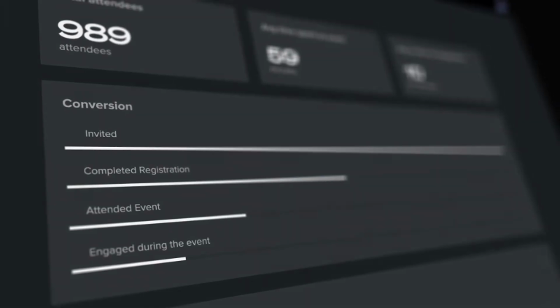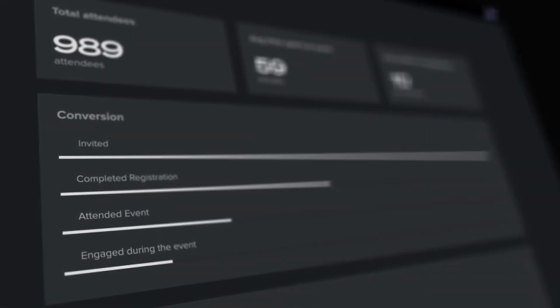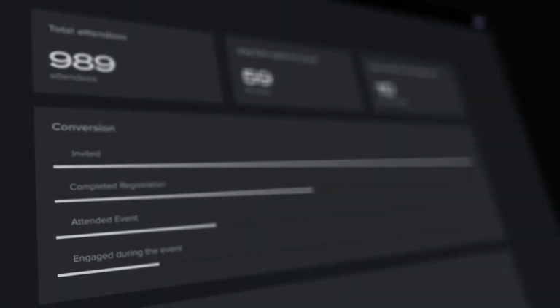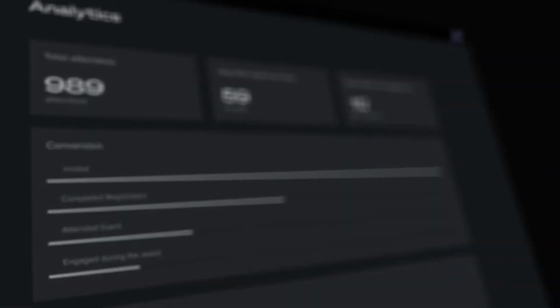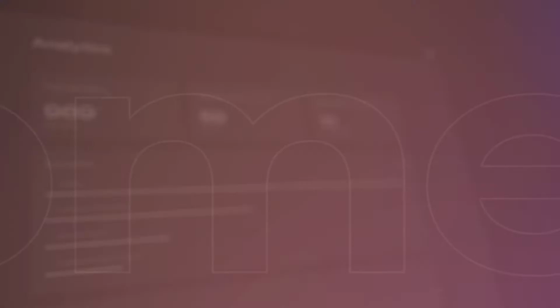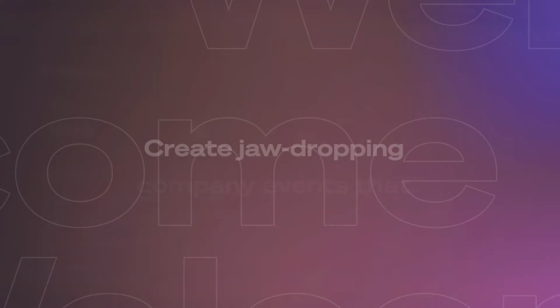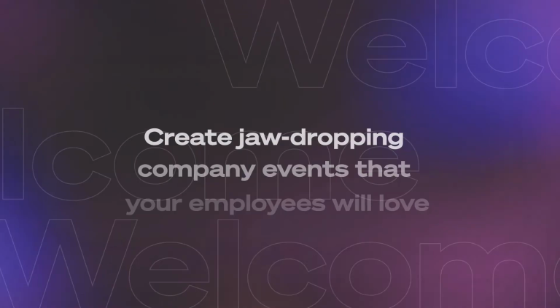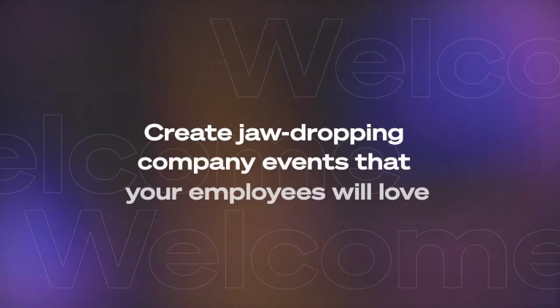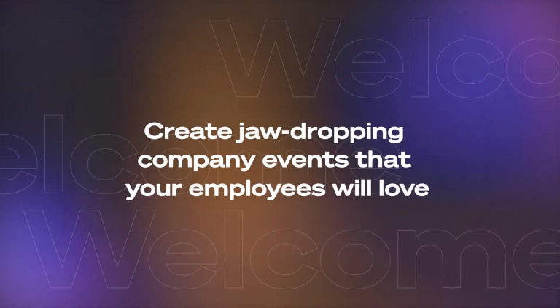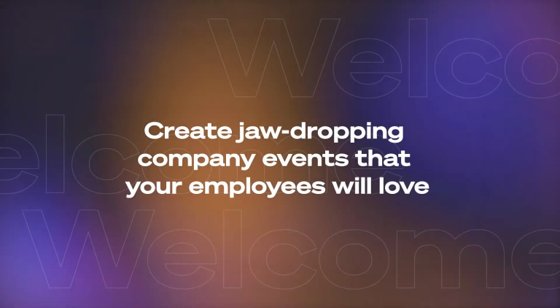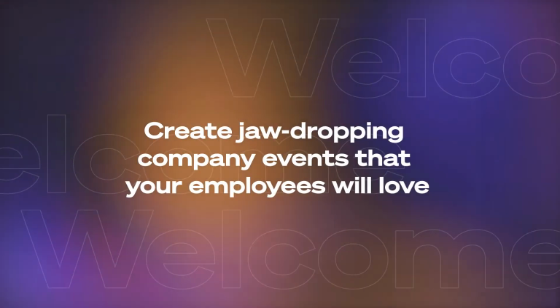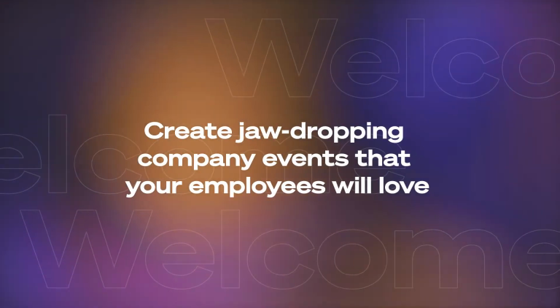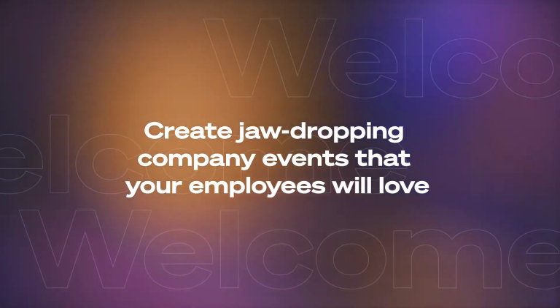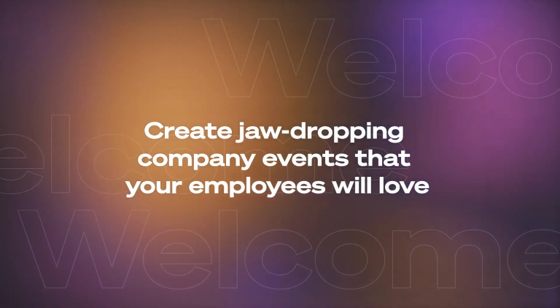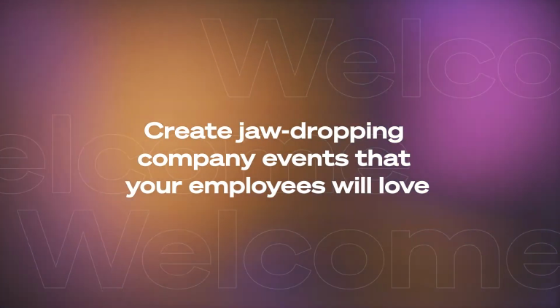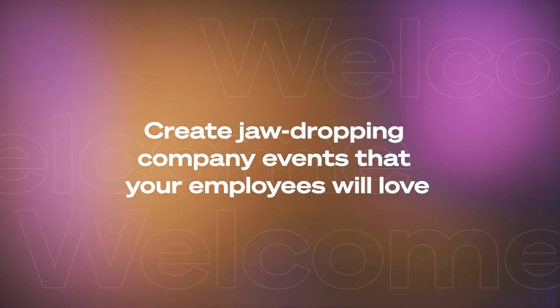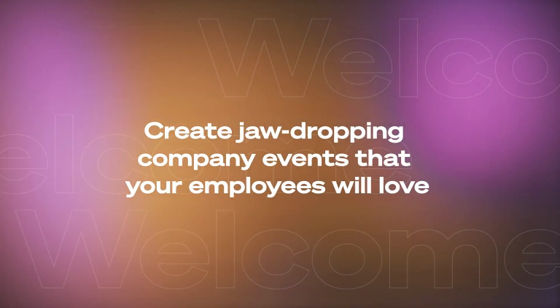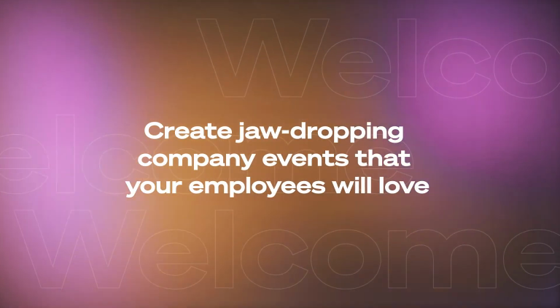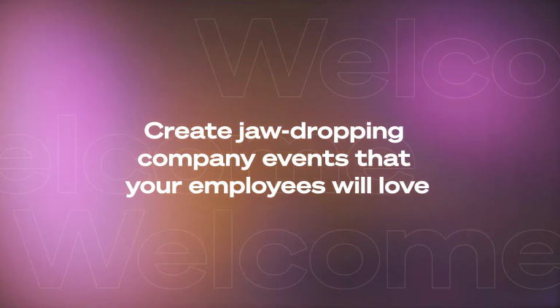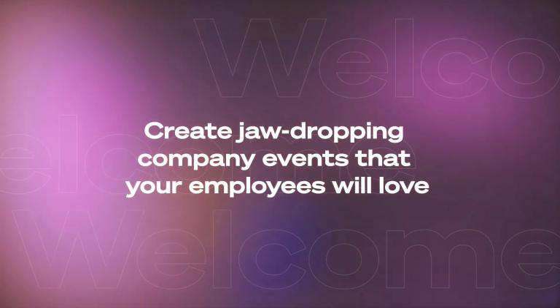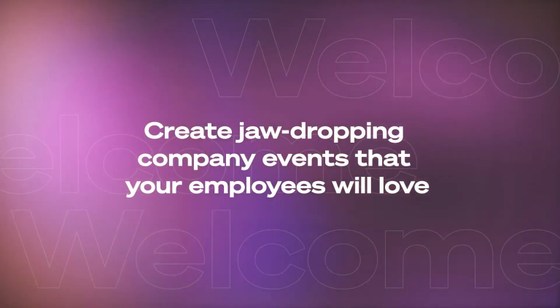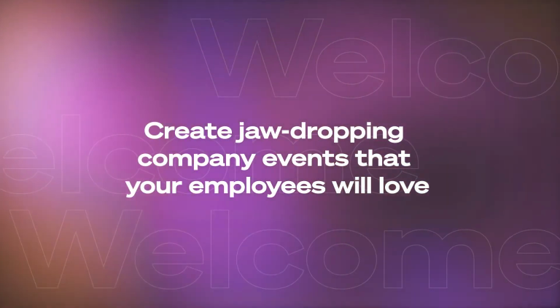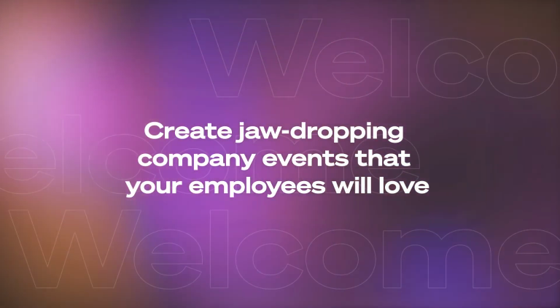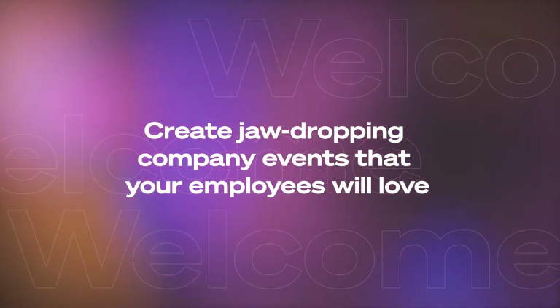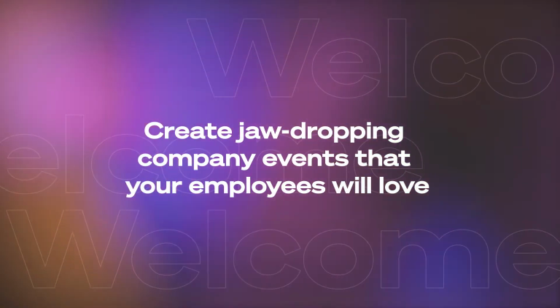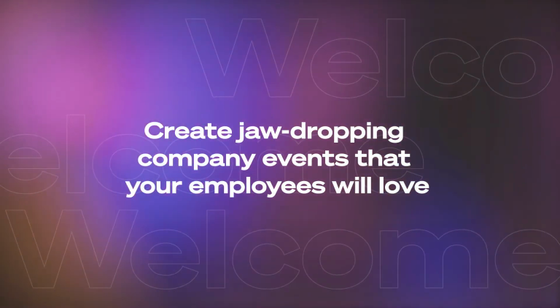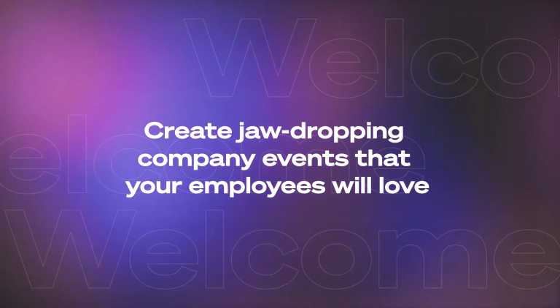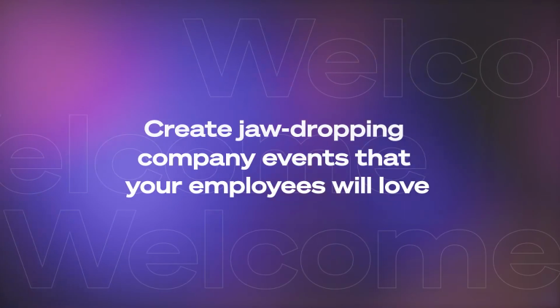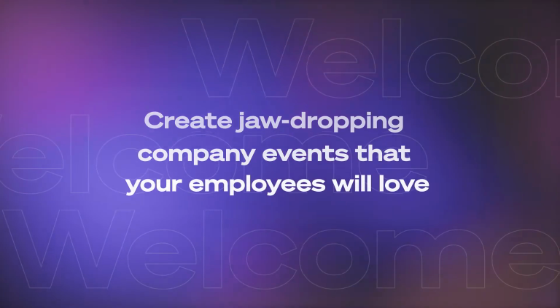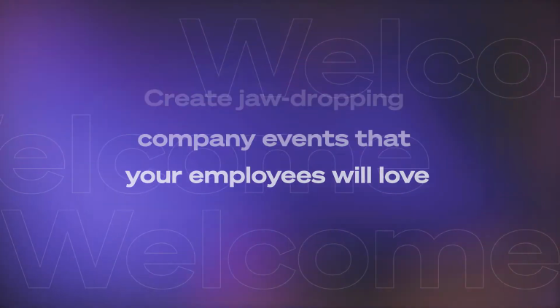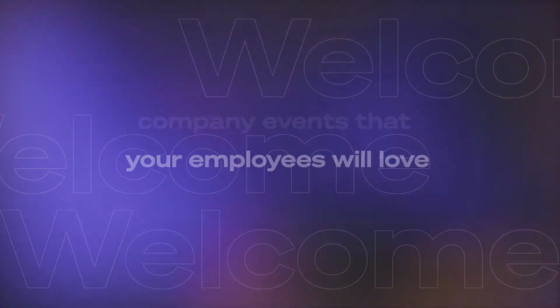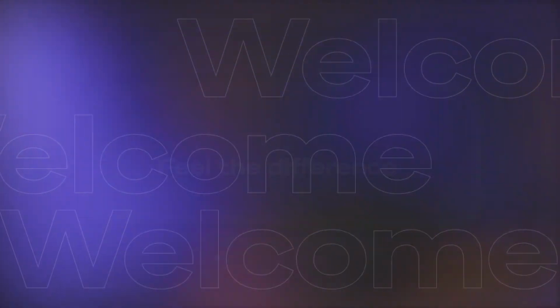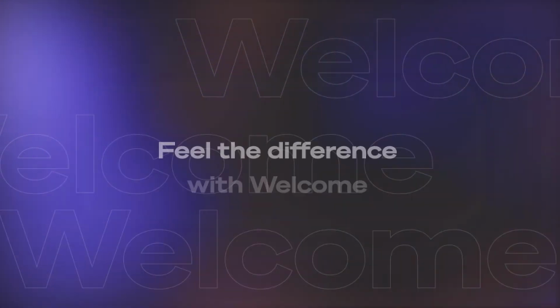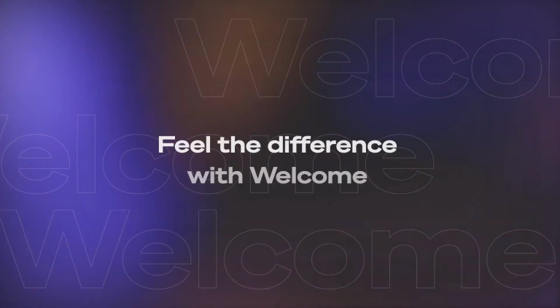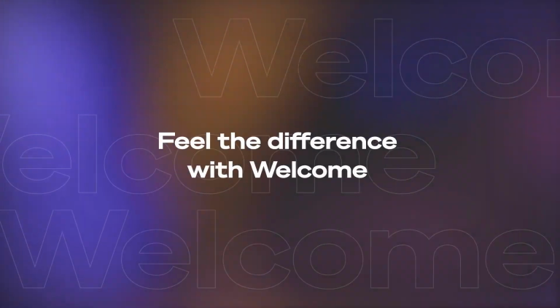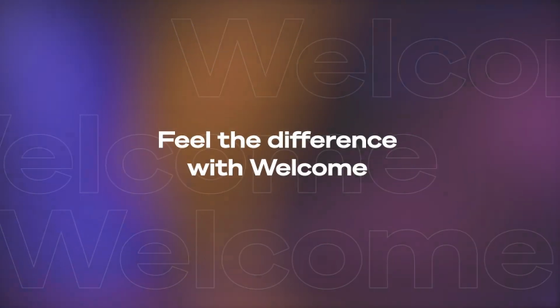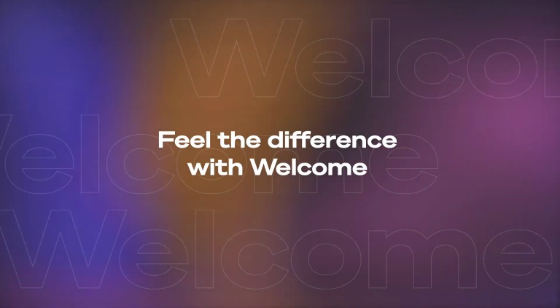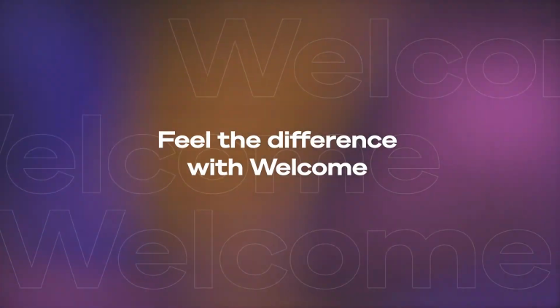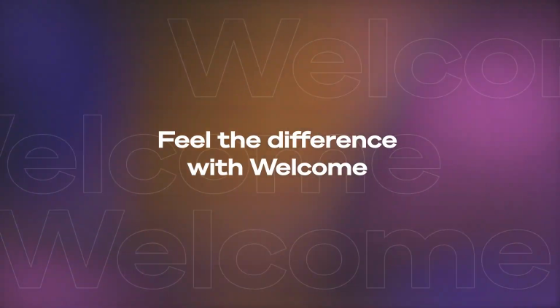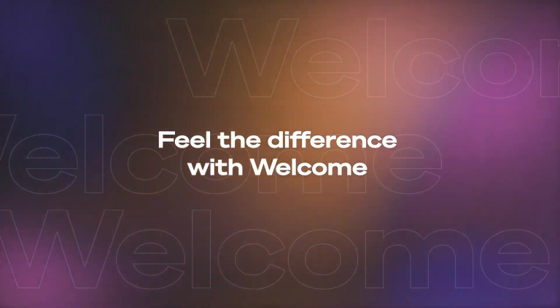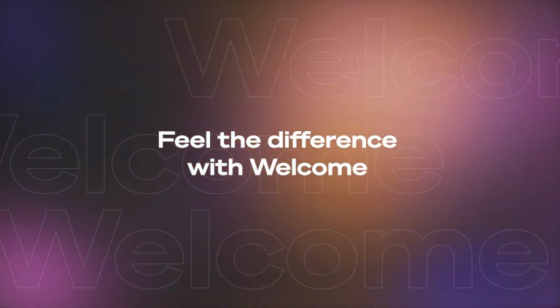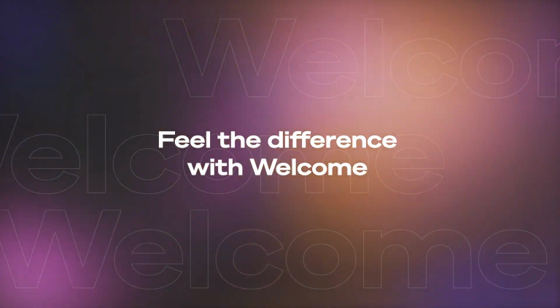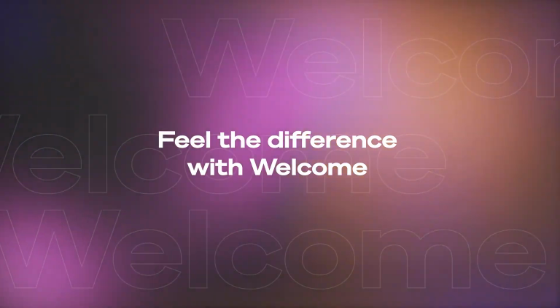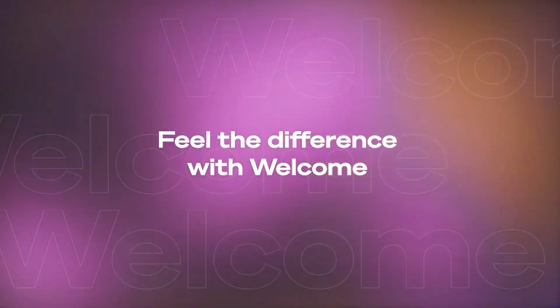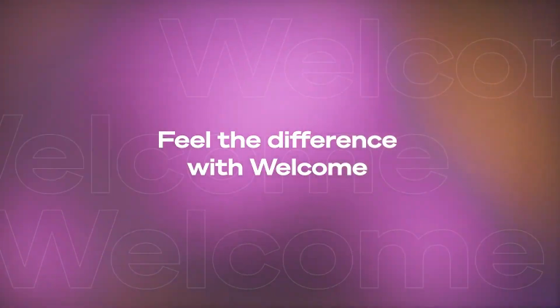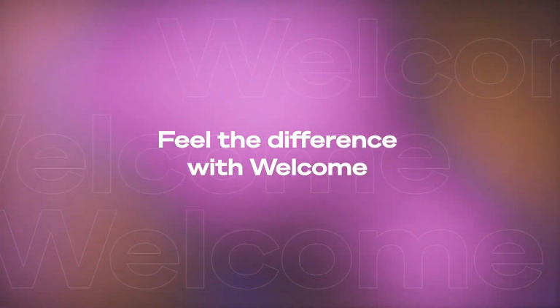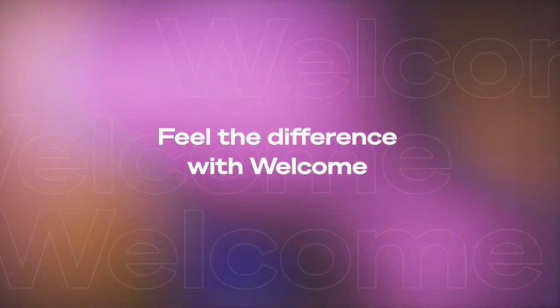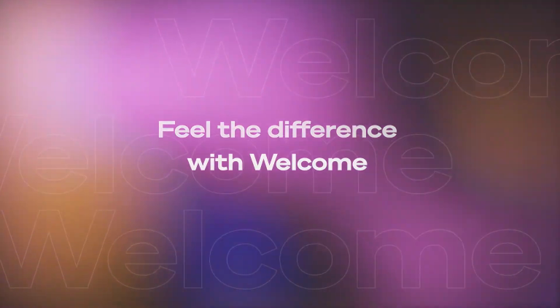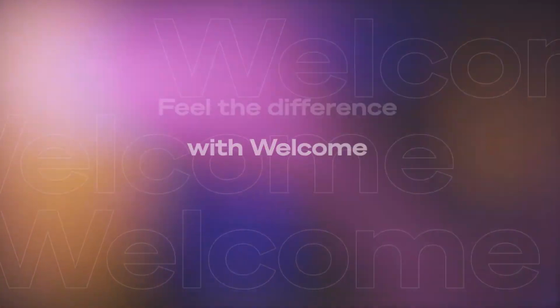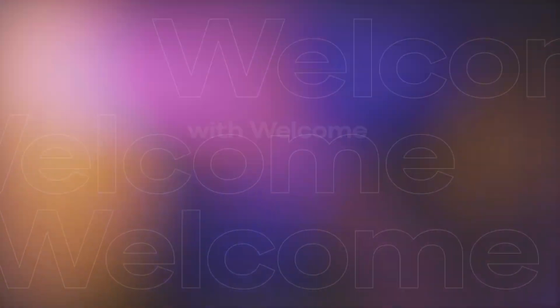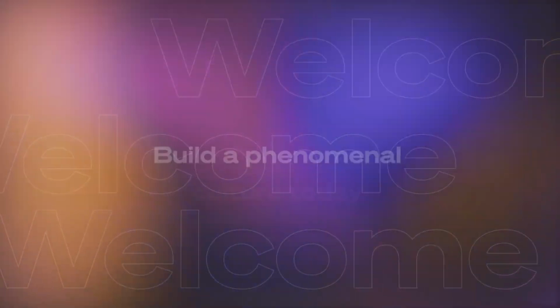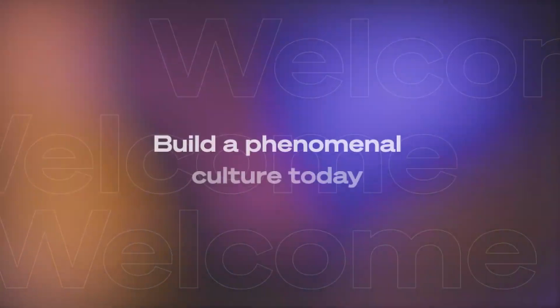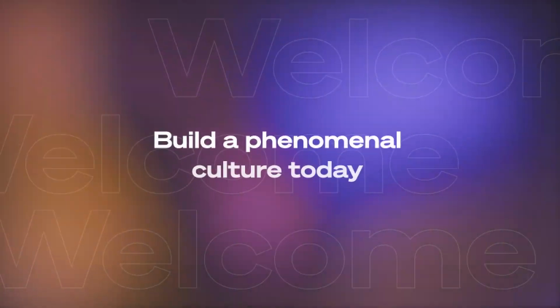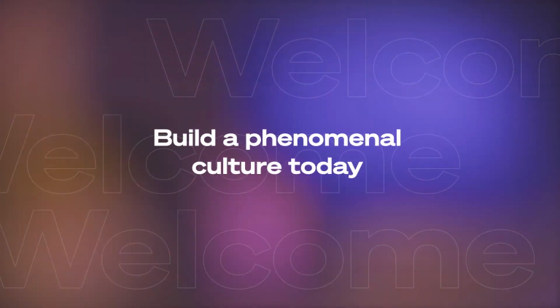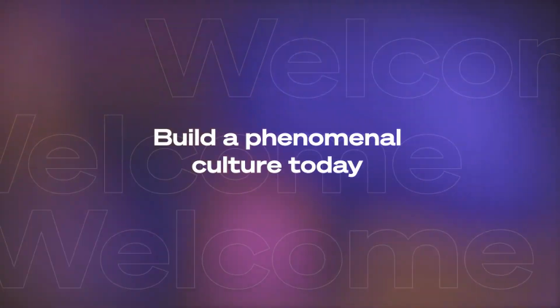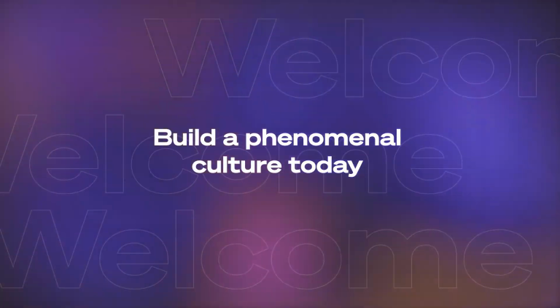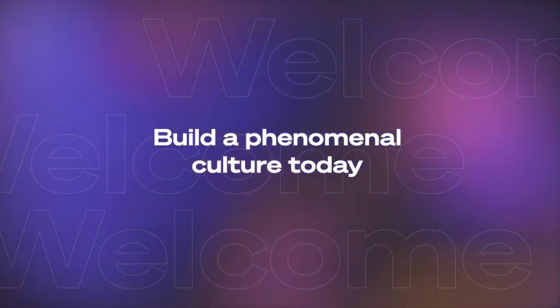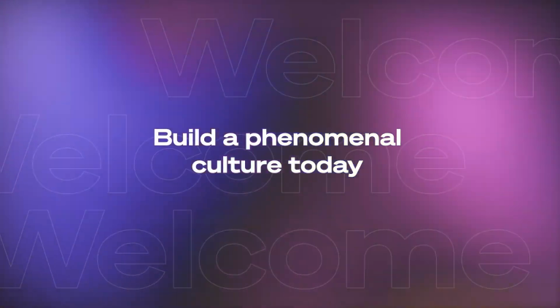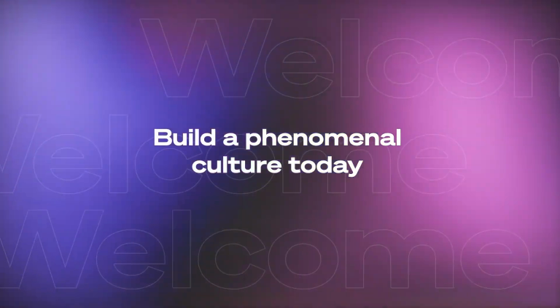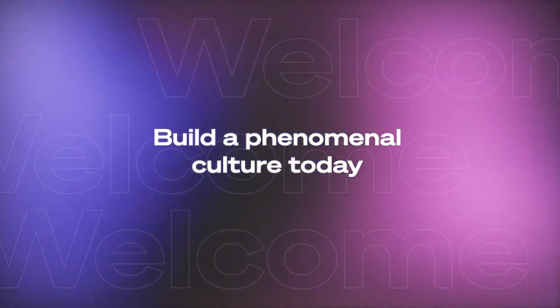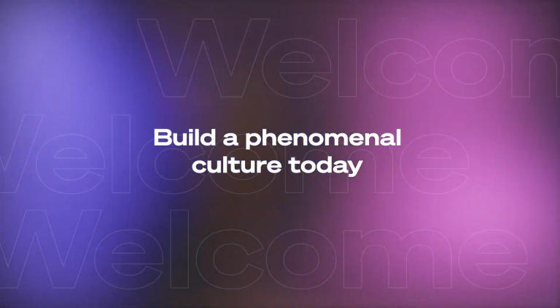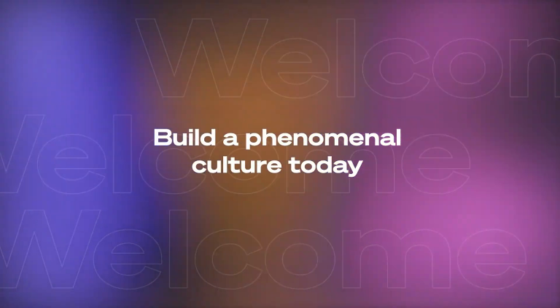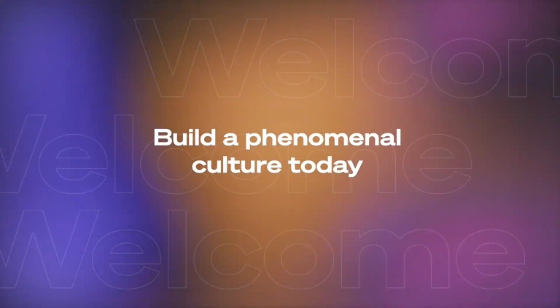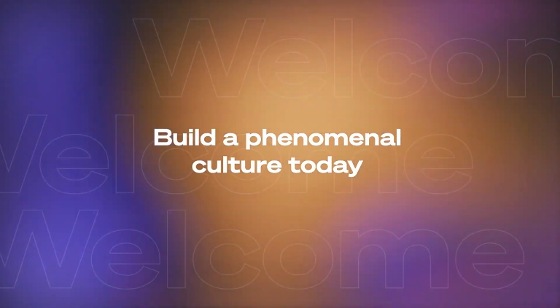Create jaw-dropping company events that your employees will love. Feel the difference with Welcome and build a phenomenal culture today.